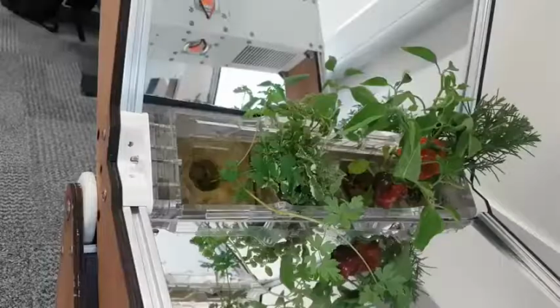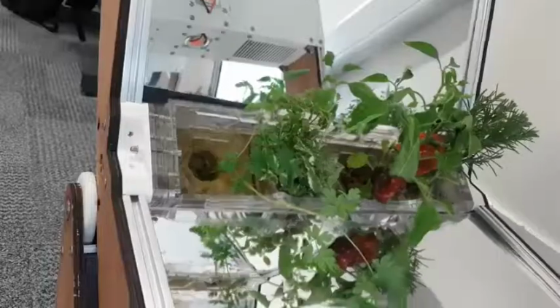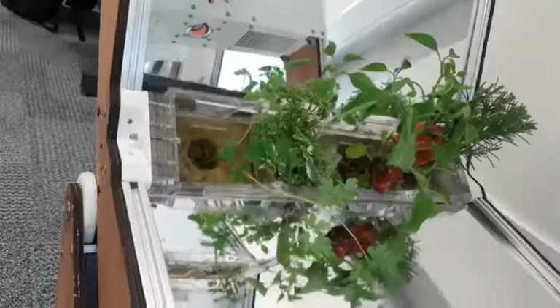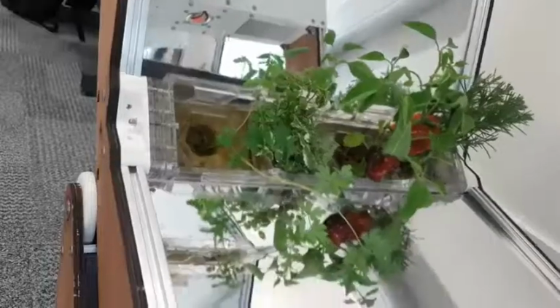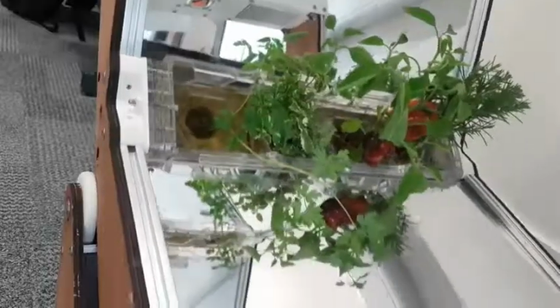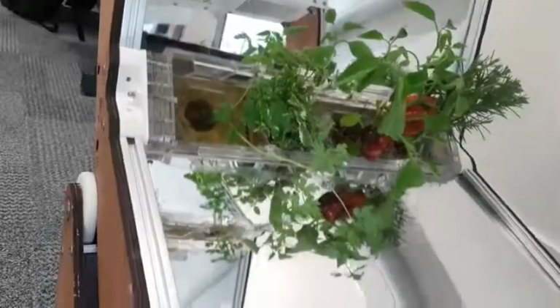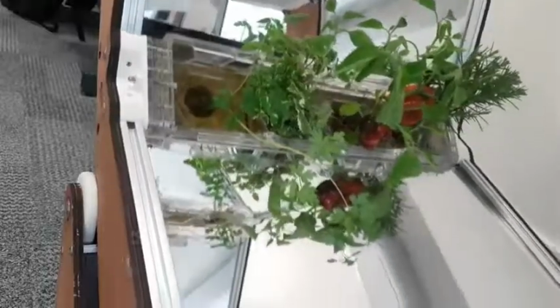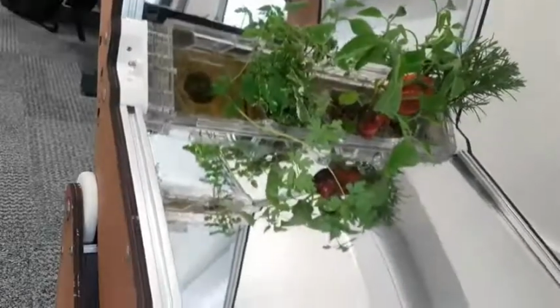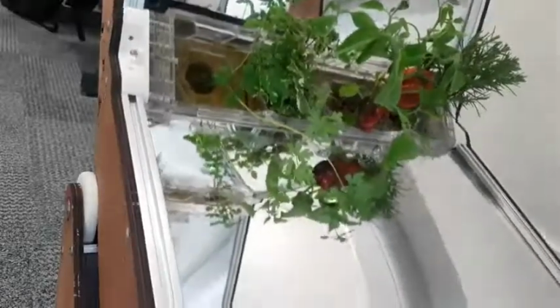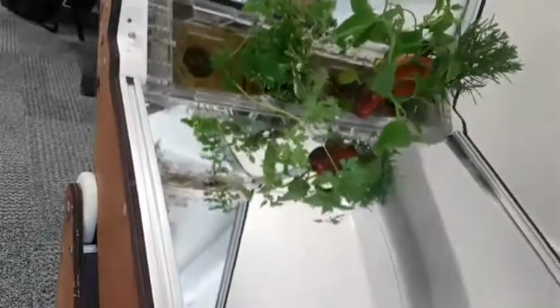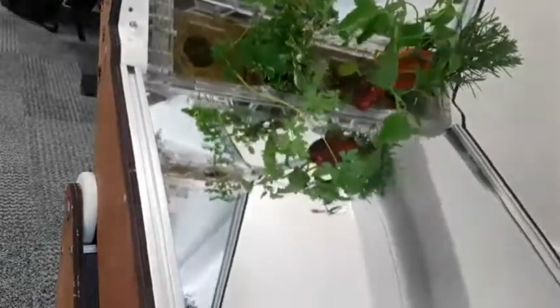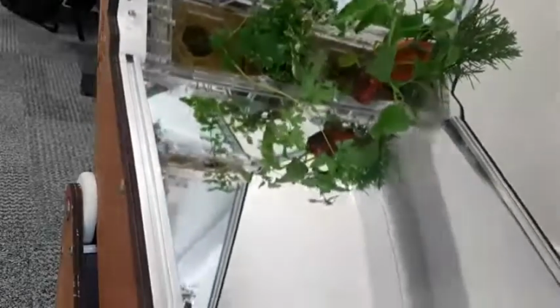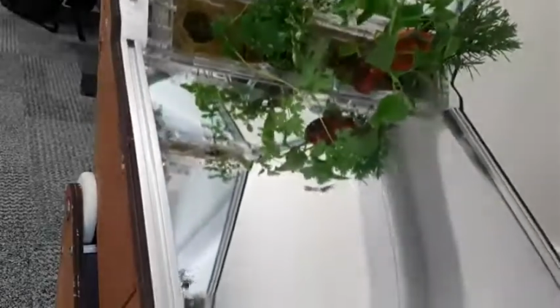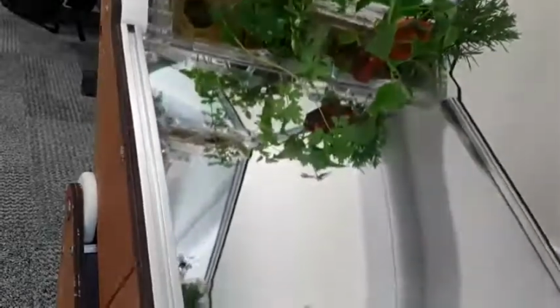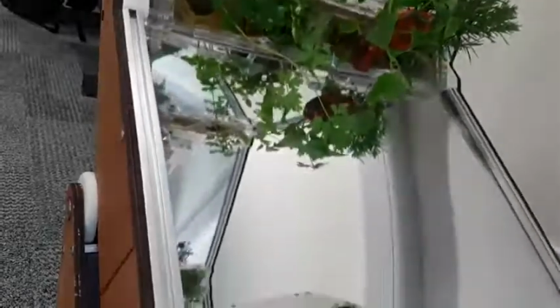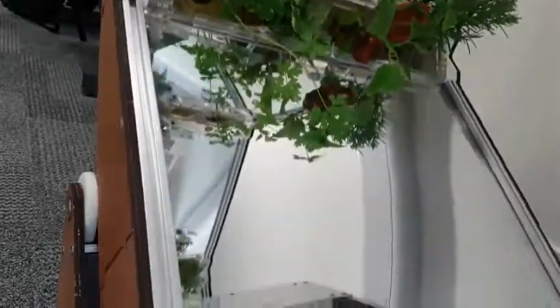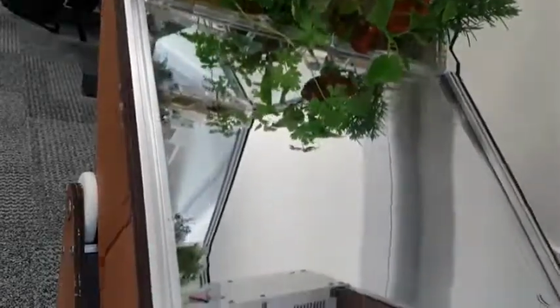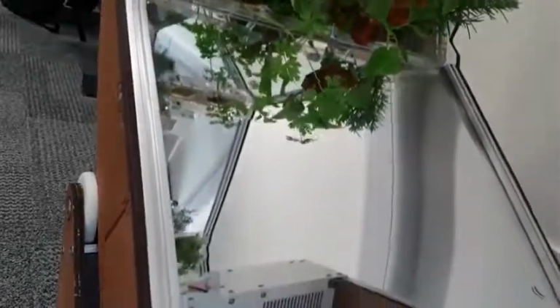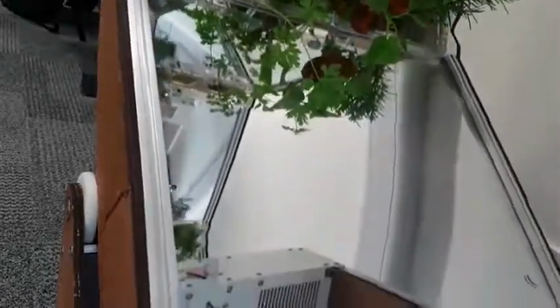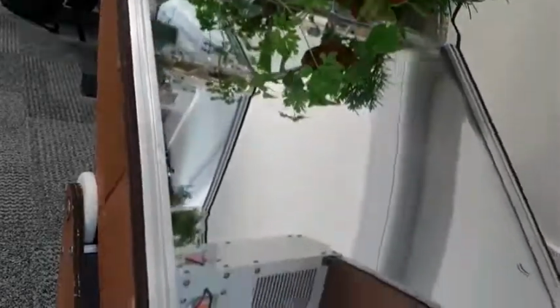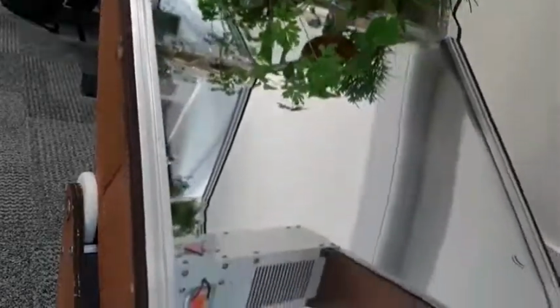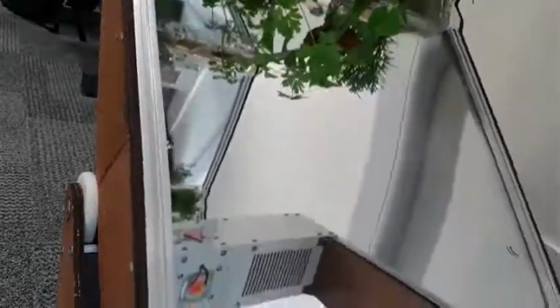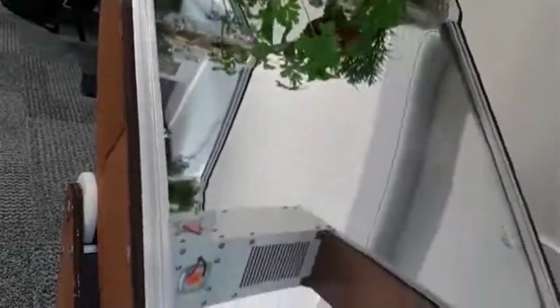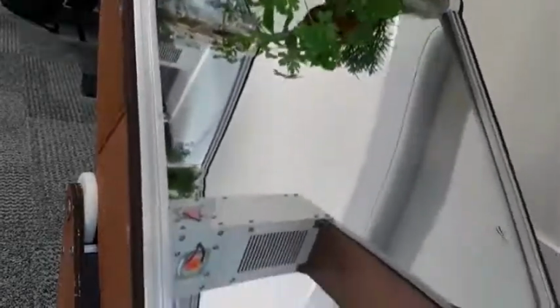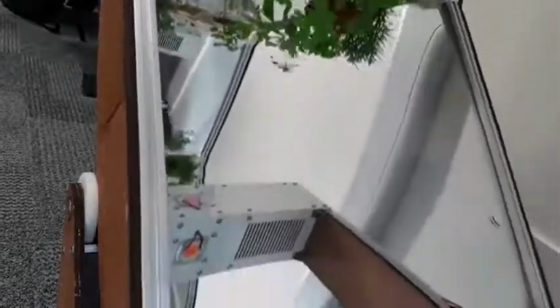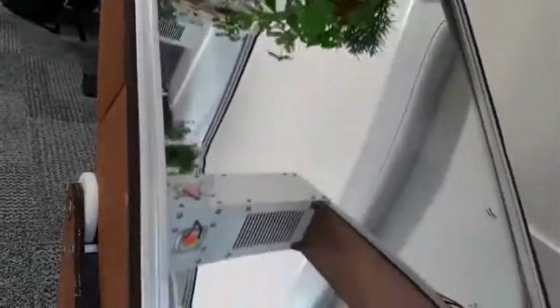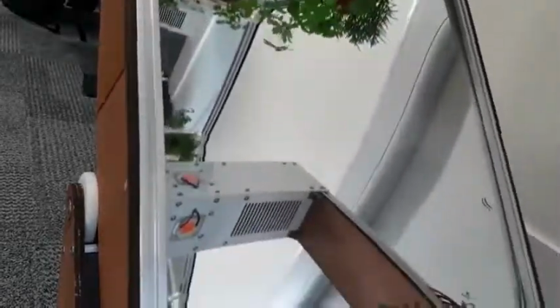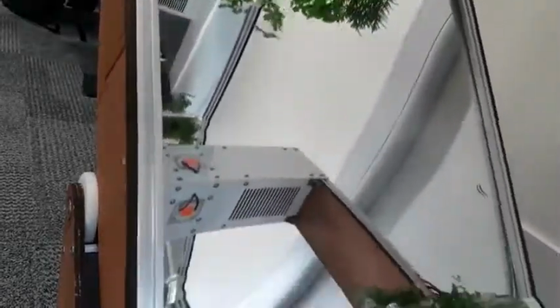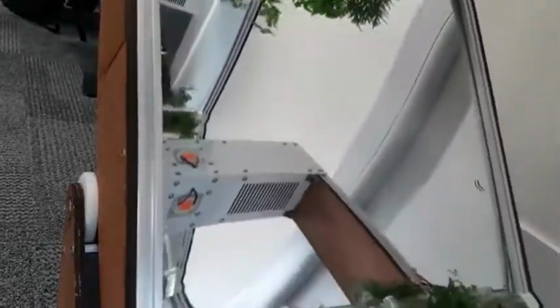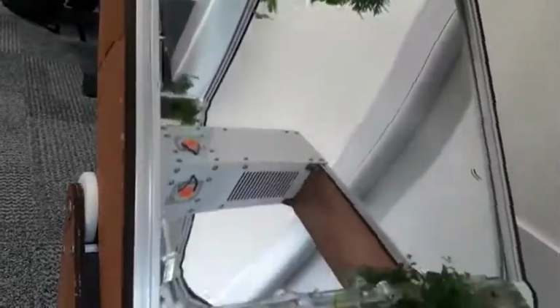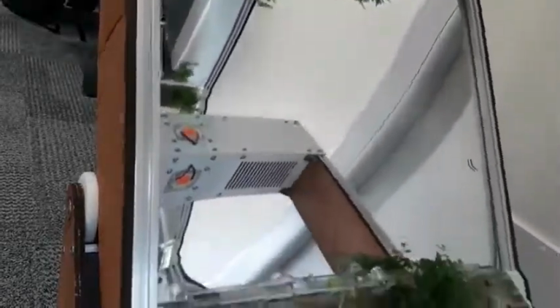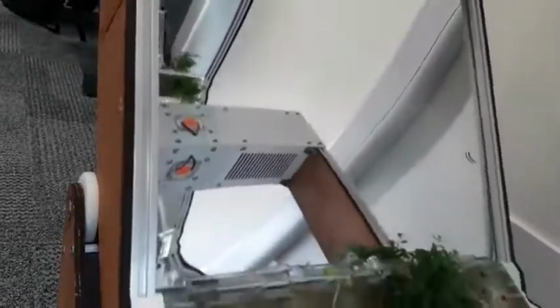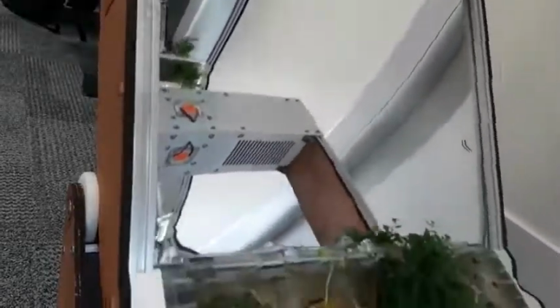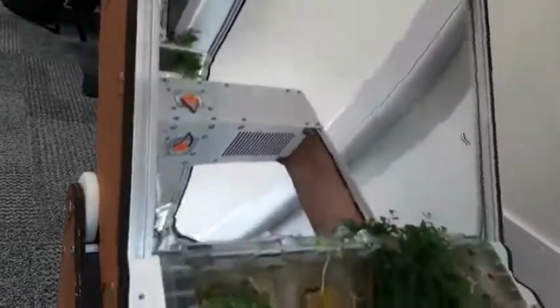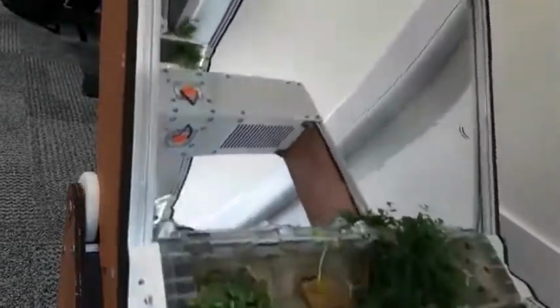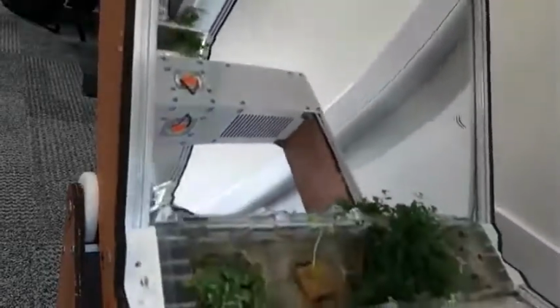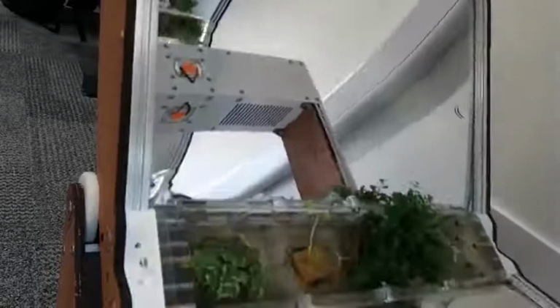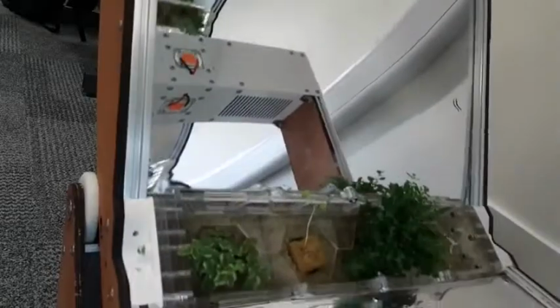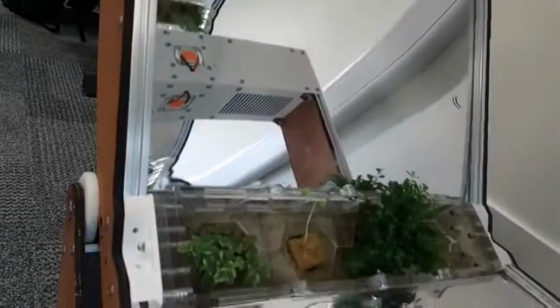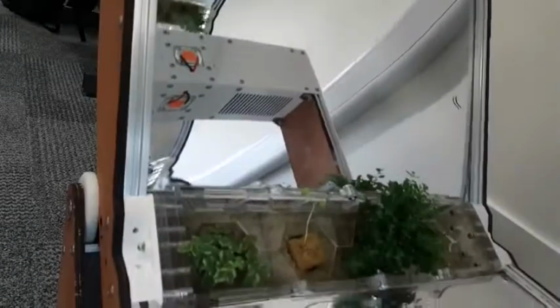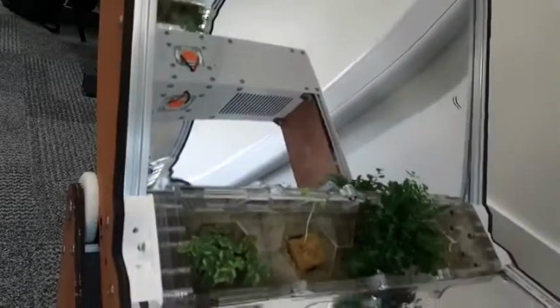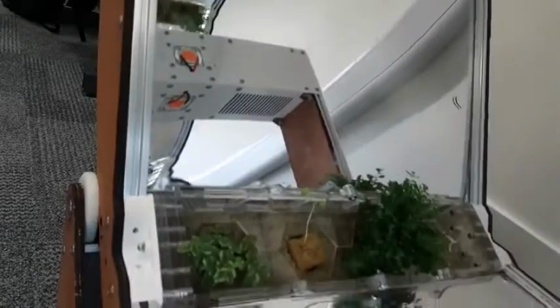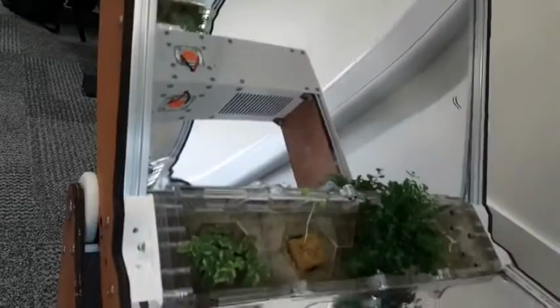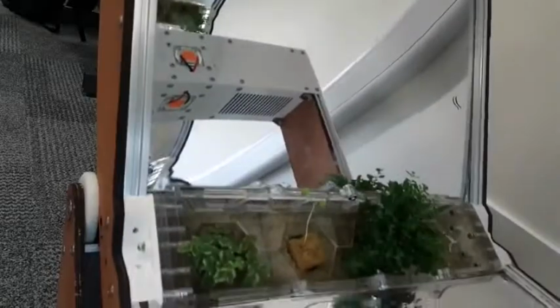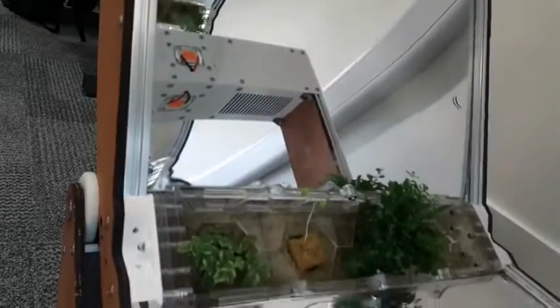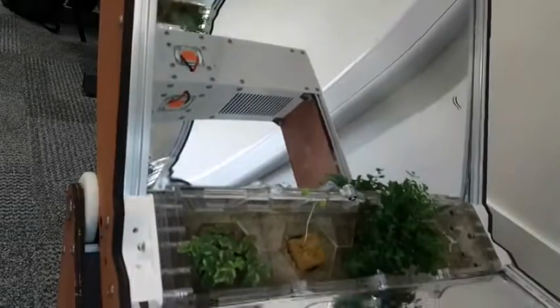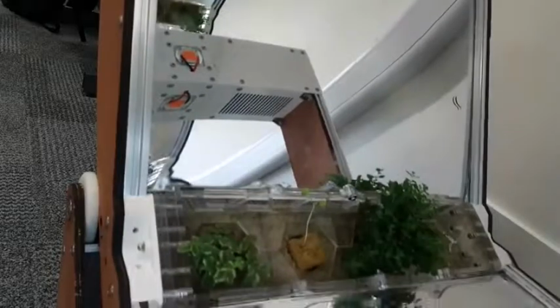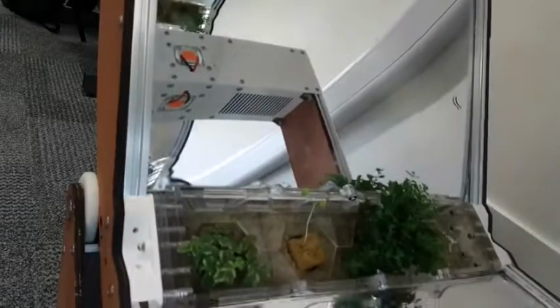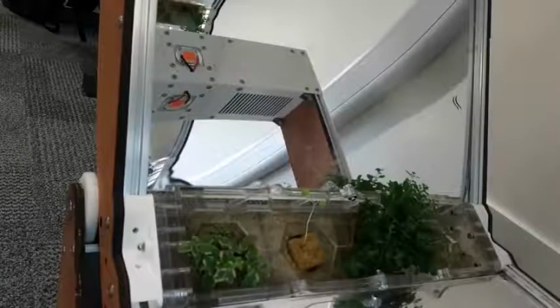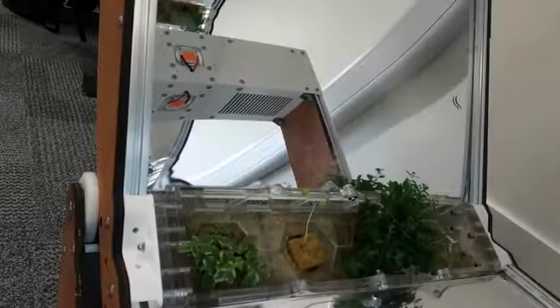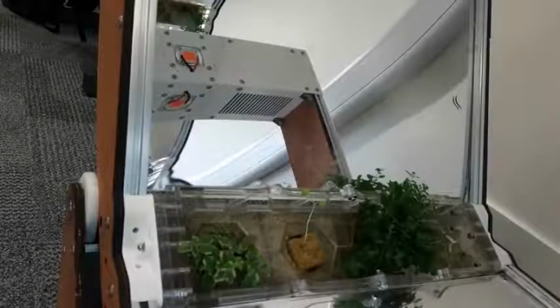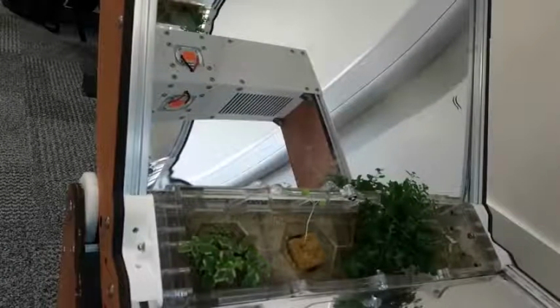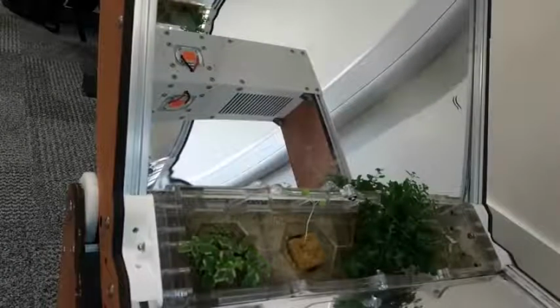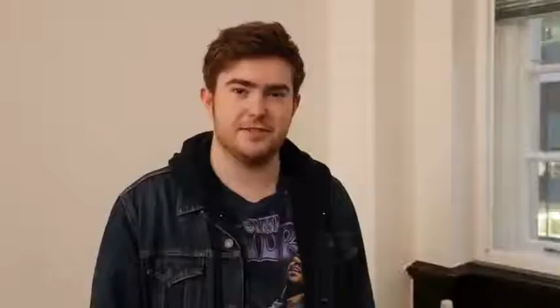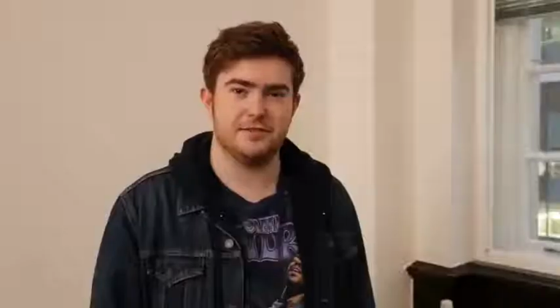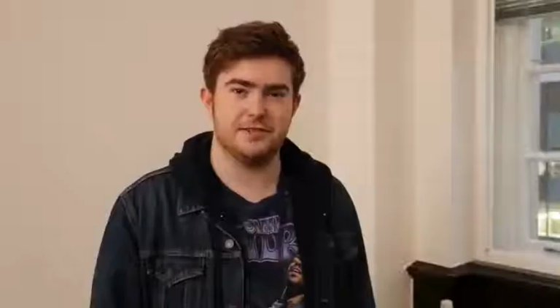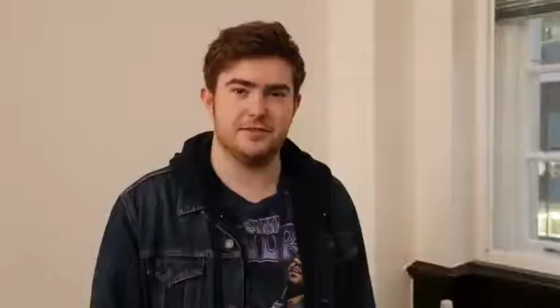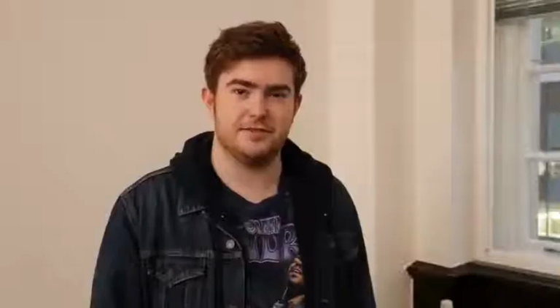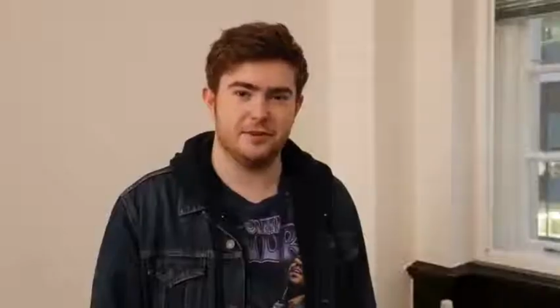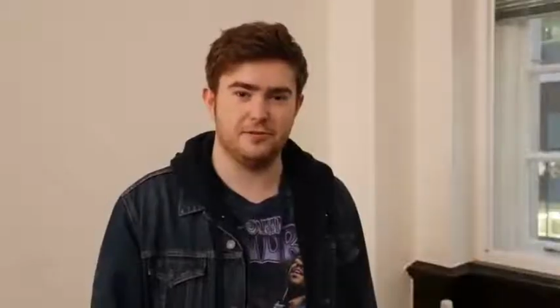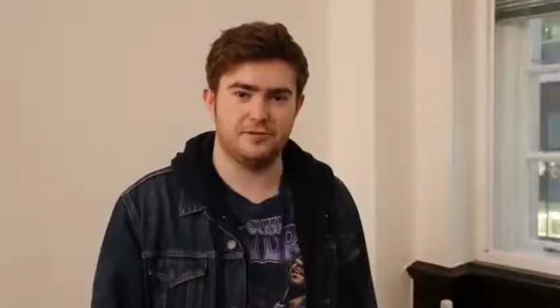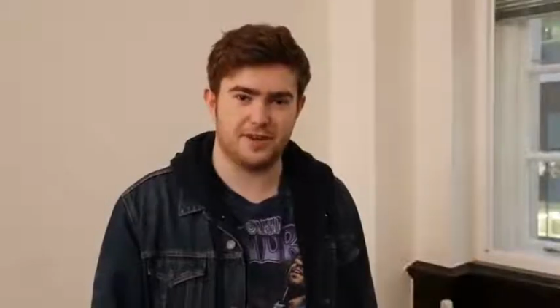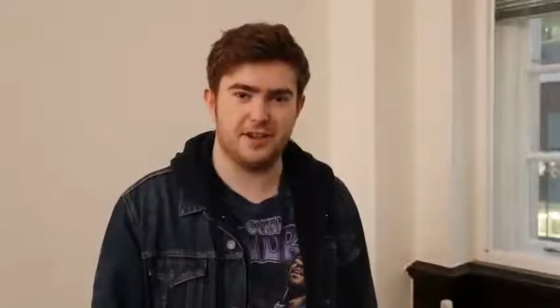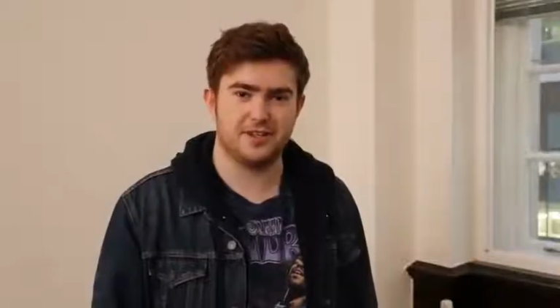Currently, I'm experimenting with several different types of plants. We've got strawberries, a whole host of herbs, and we've got some lettuce seedlings, which I've grown from scratch.